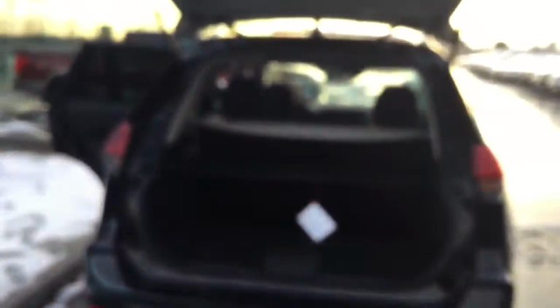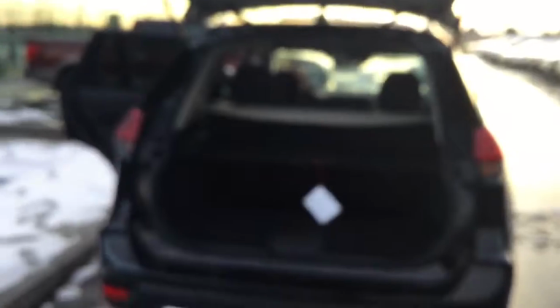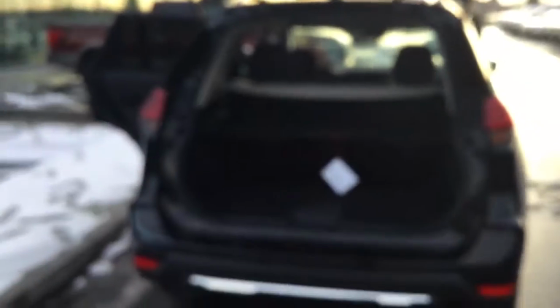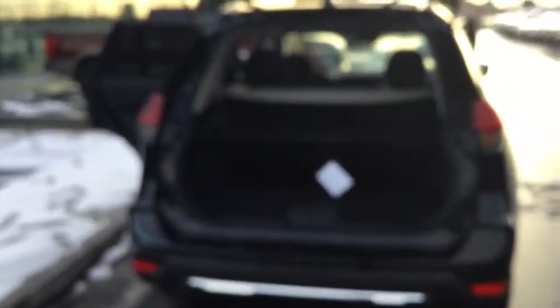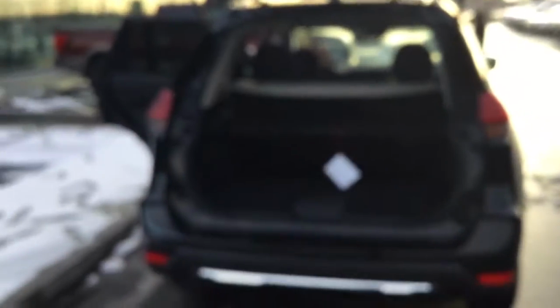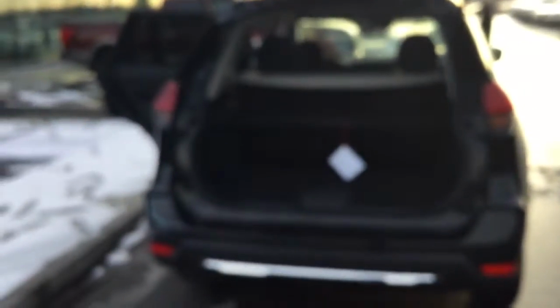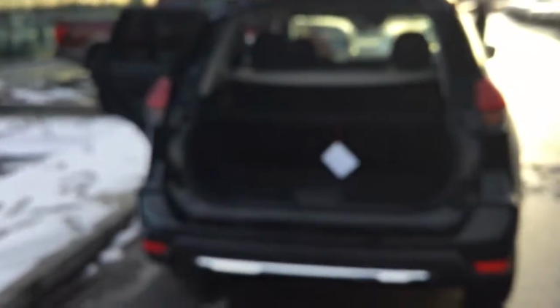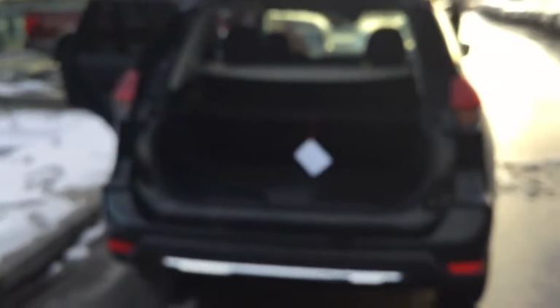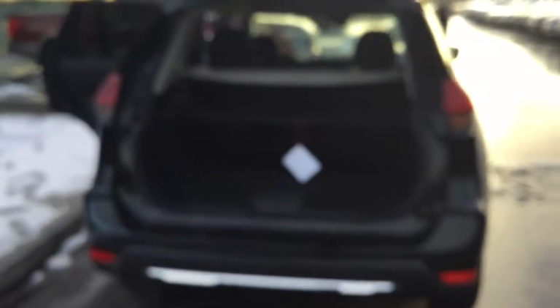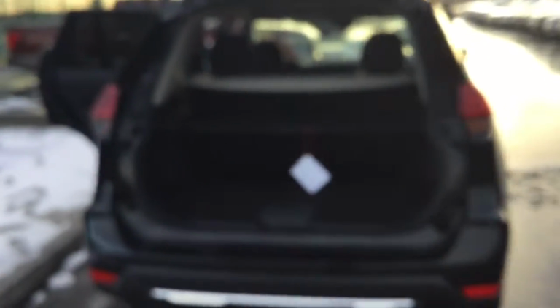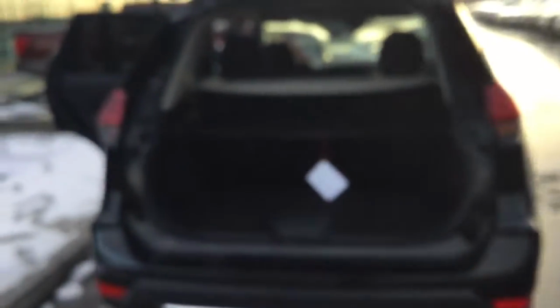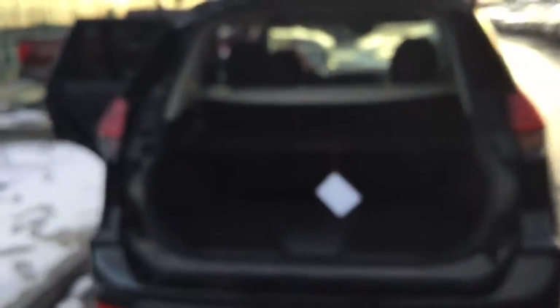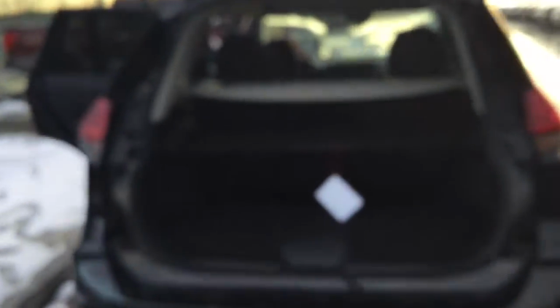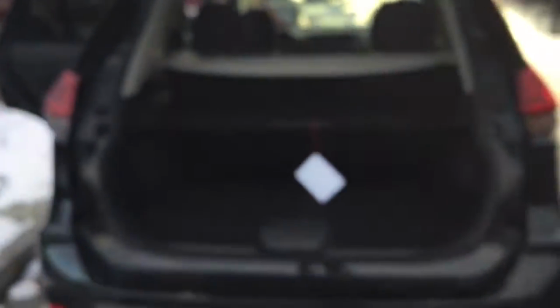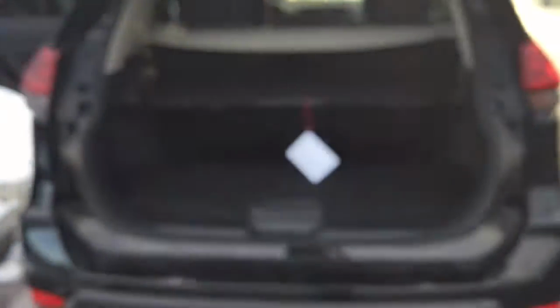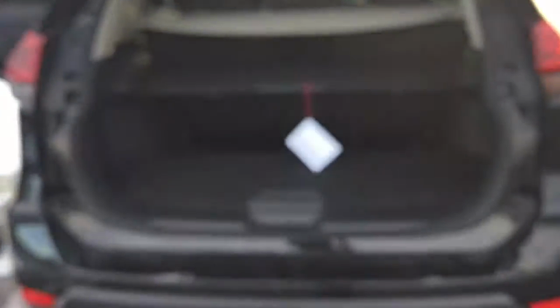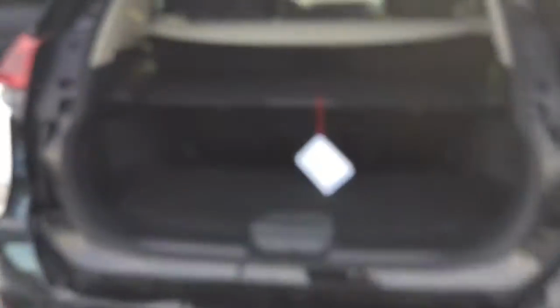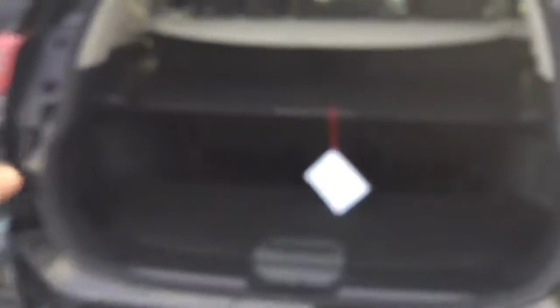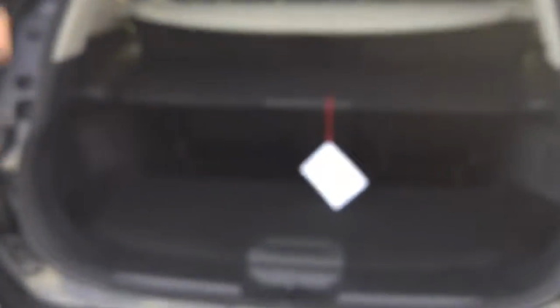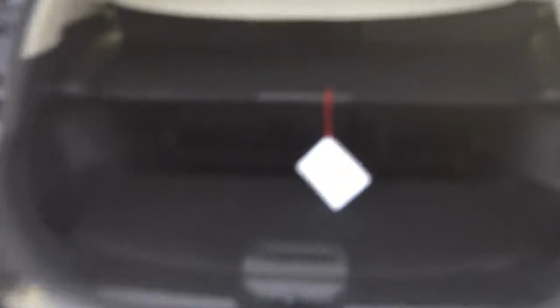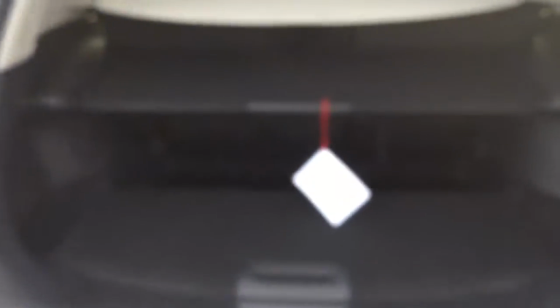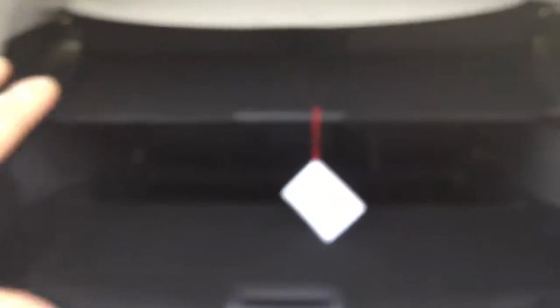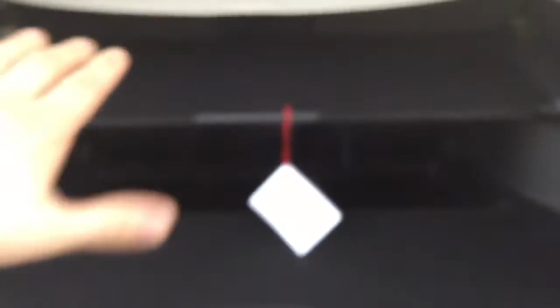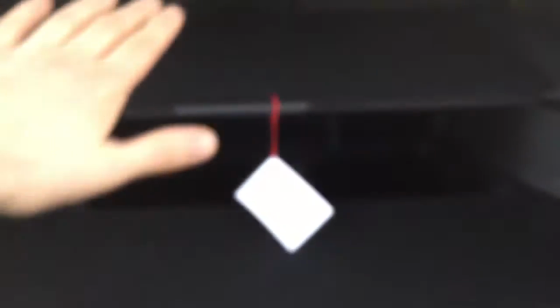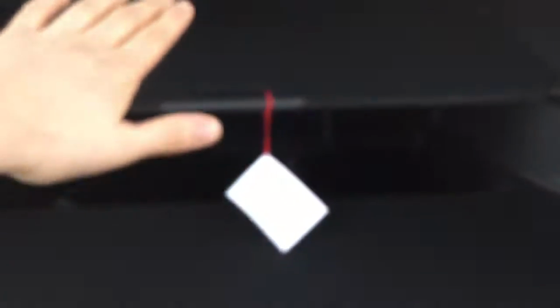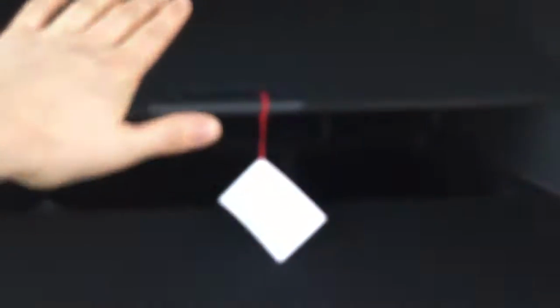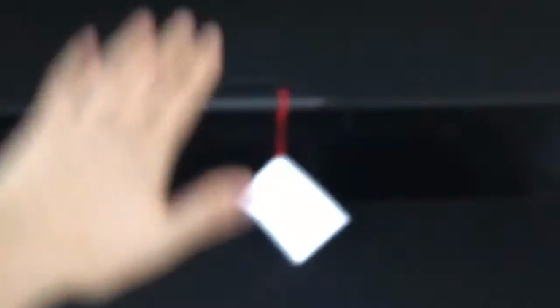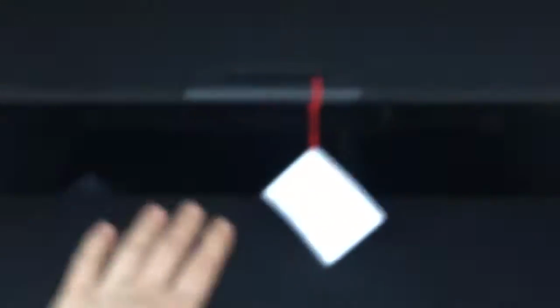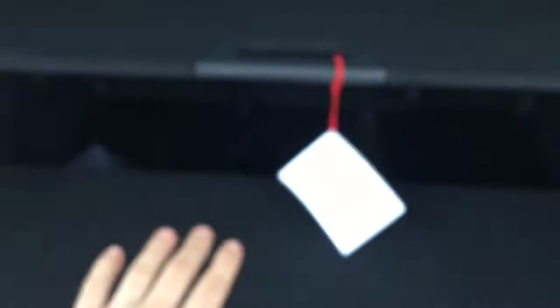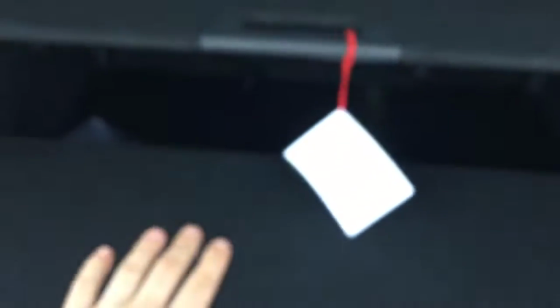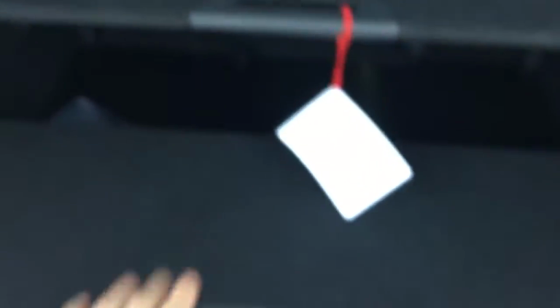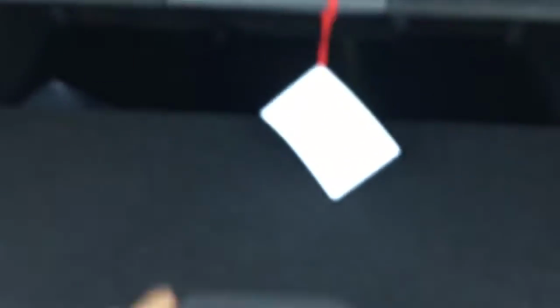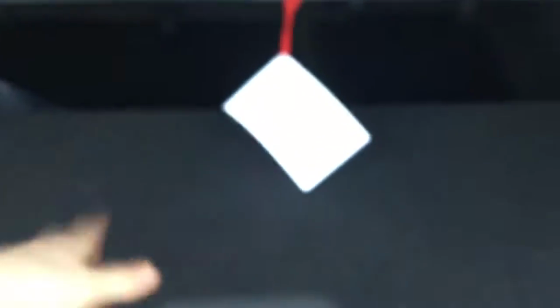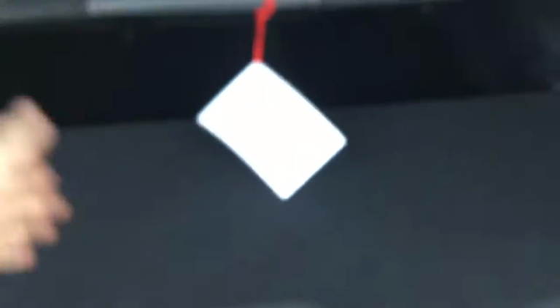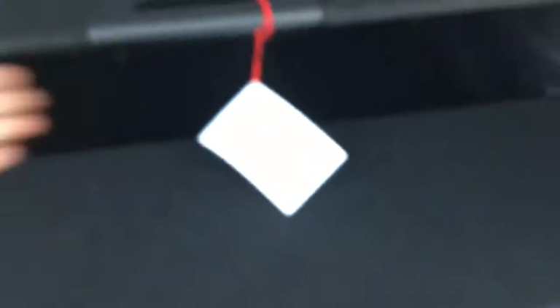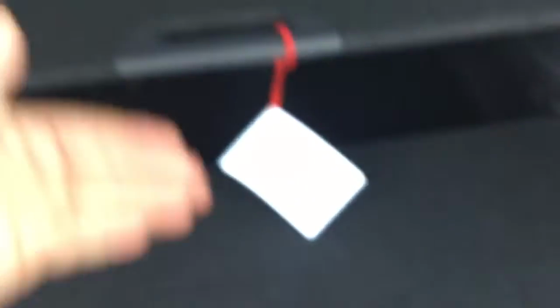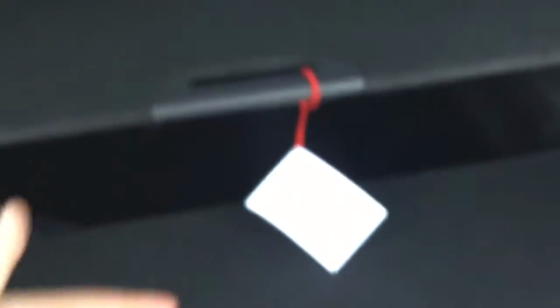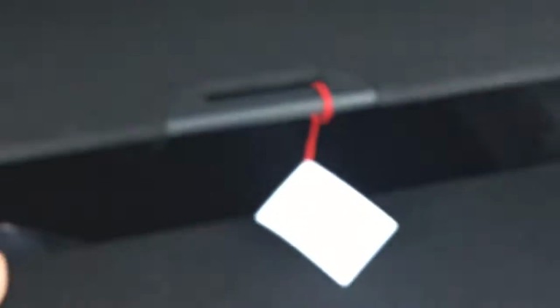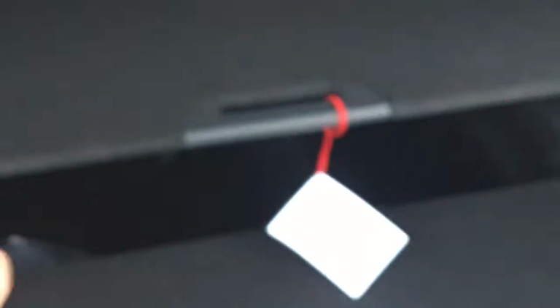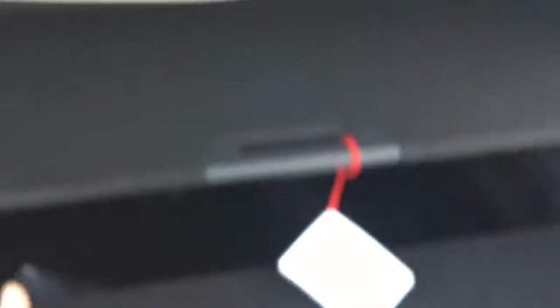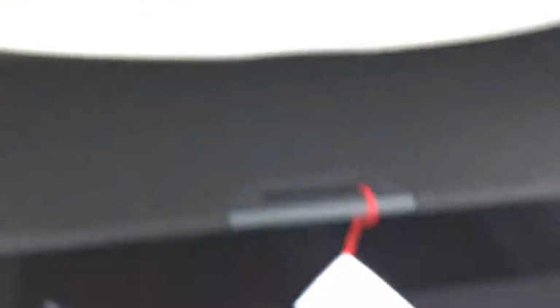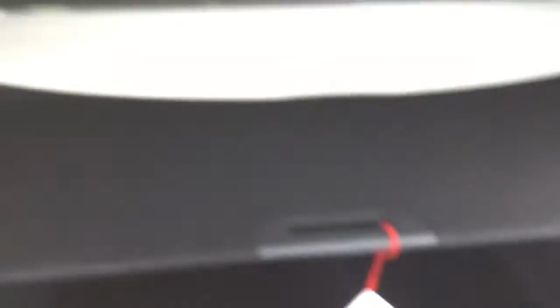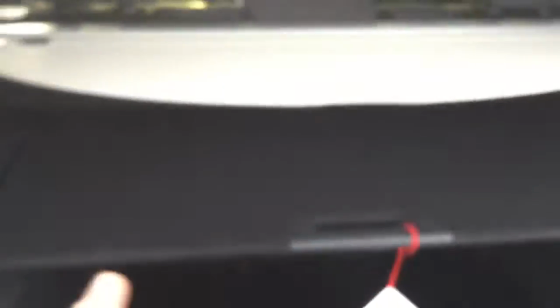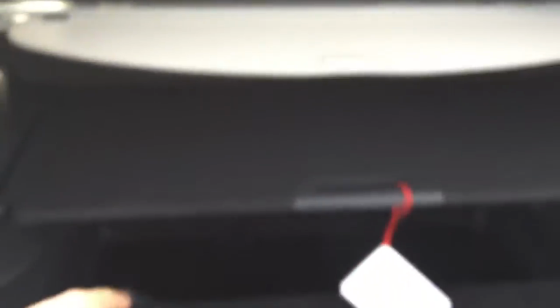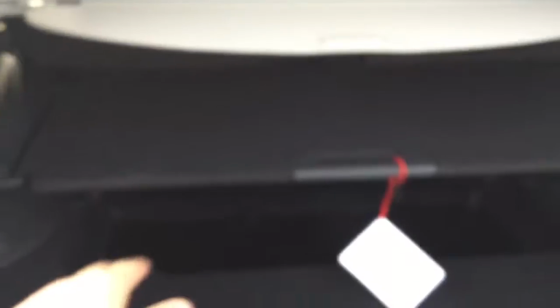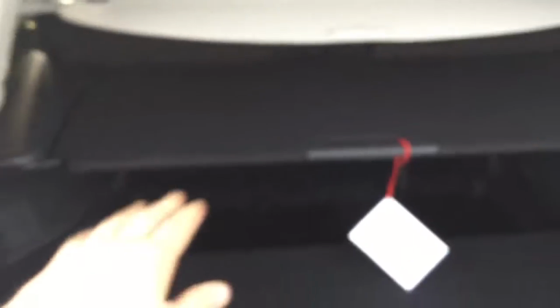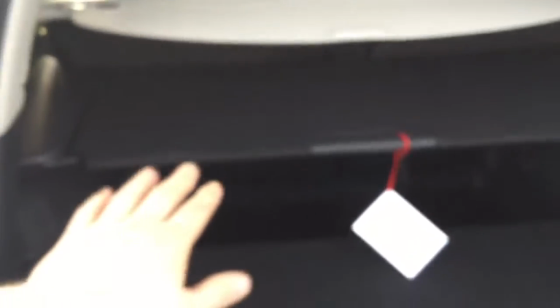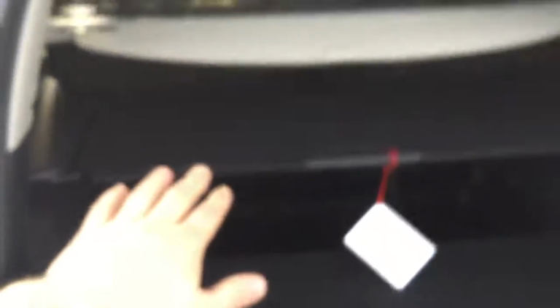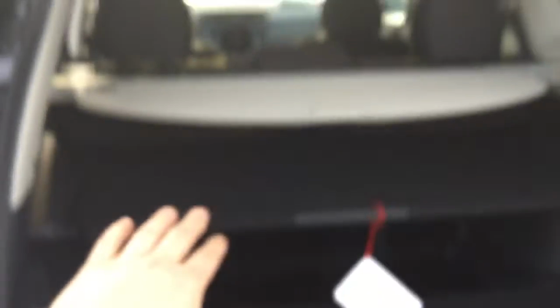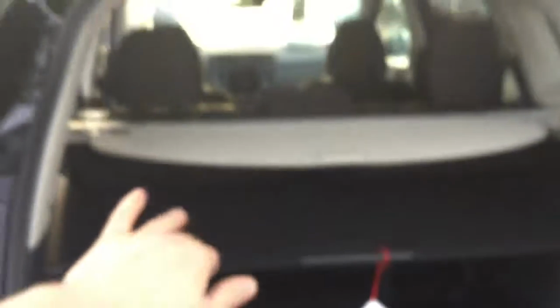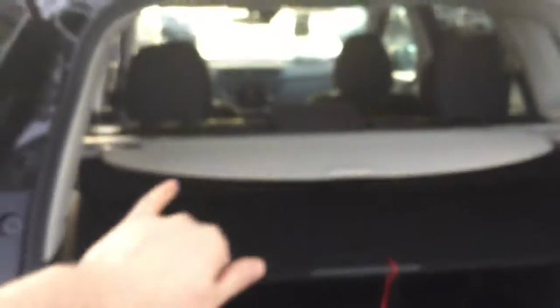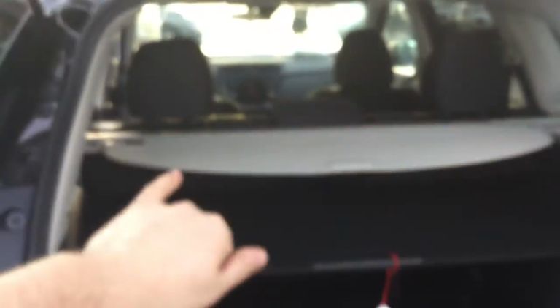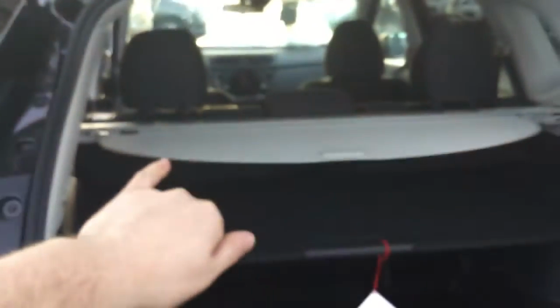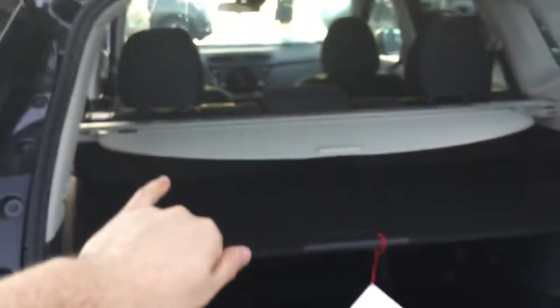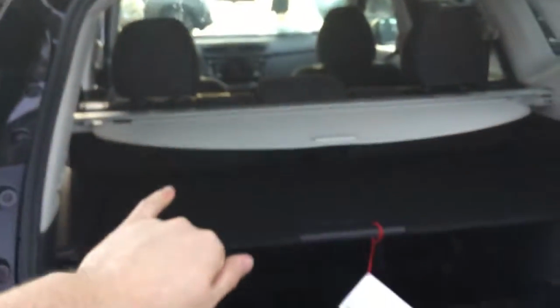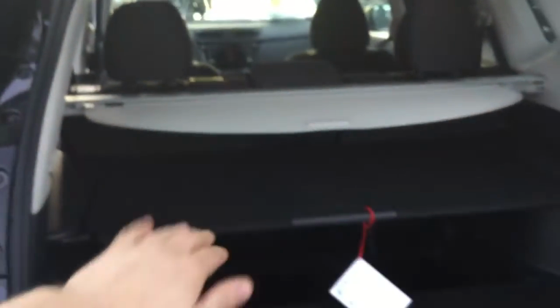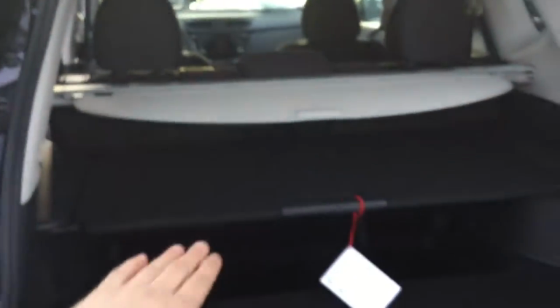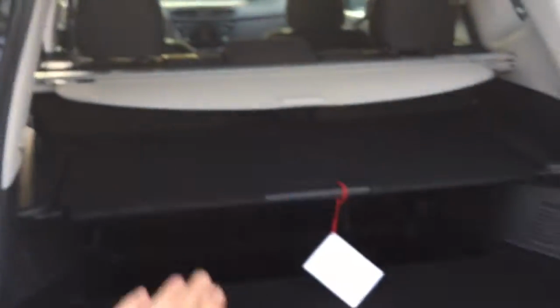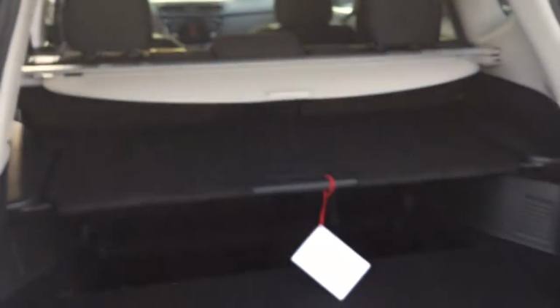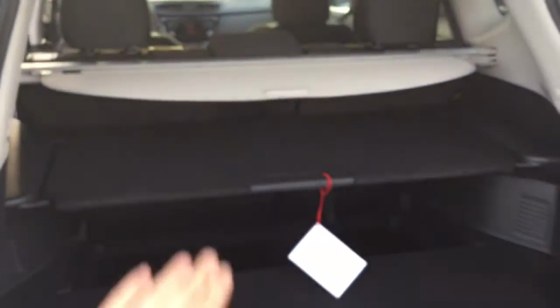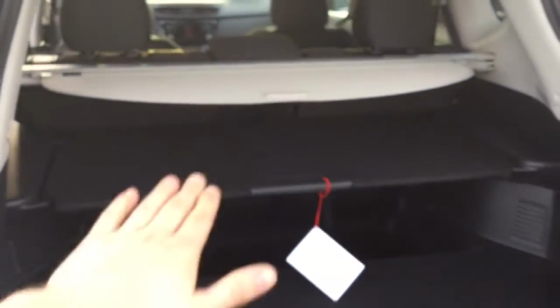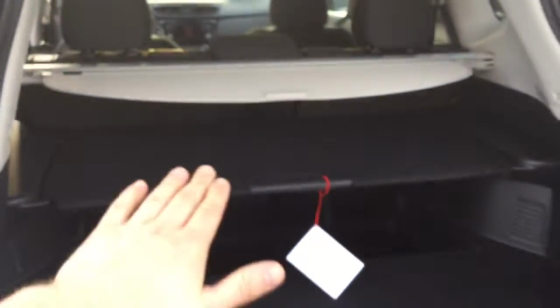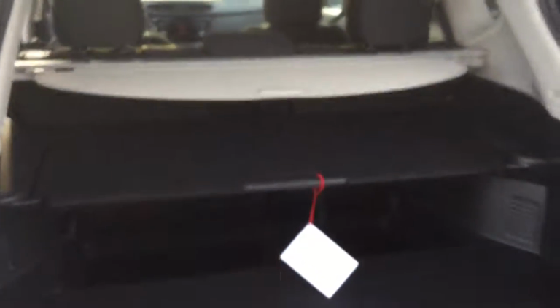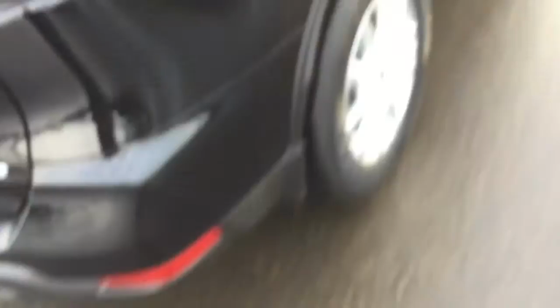My personal favorite part about the Rogue is where you can create different shelving units in the cargo area. You can take them right out for more space, and you'll also notice the privacy cover along with the different shelving unit configurations.